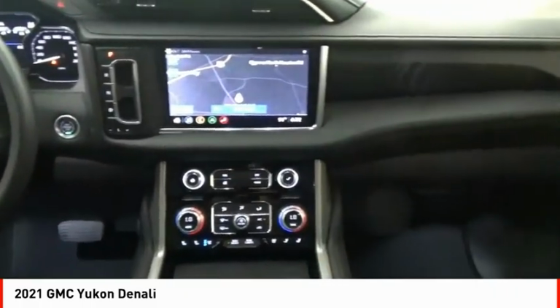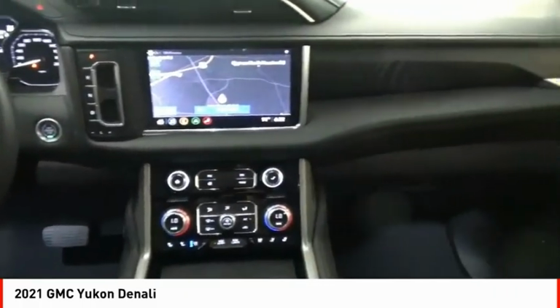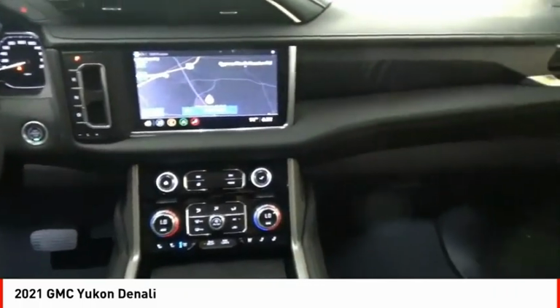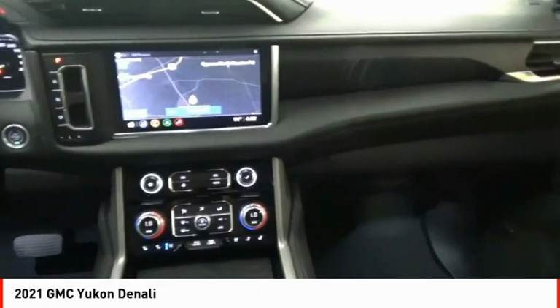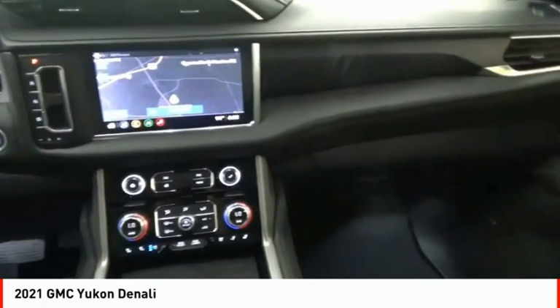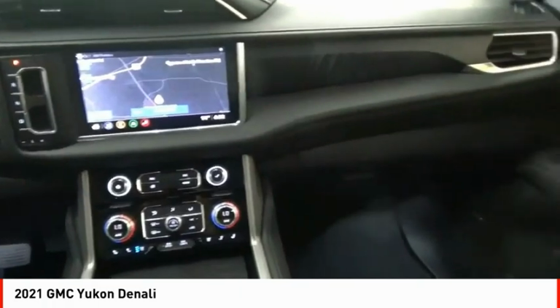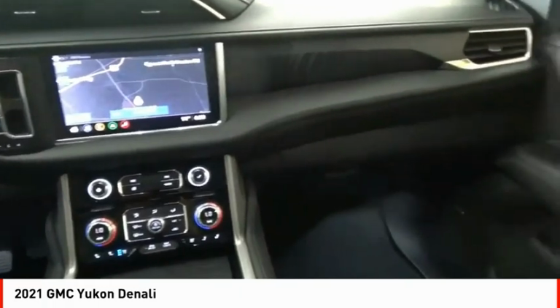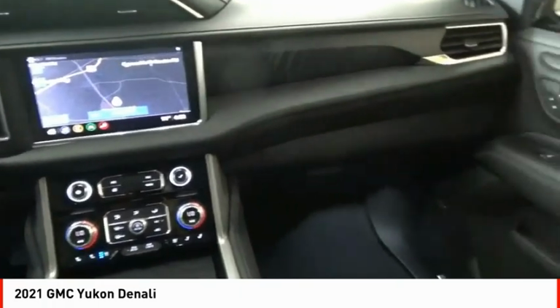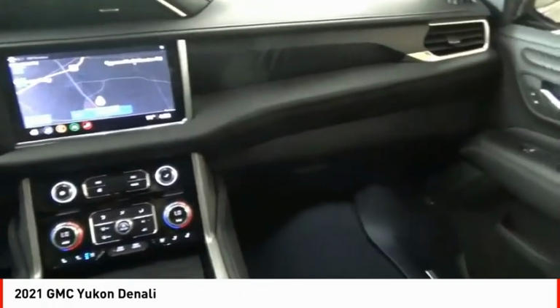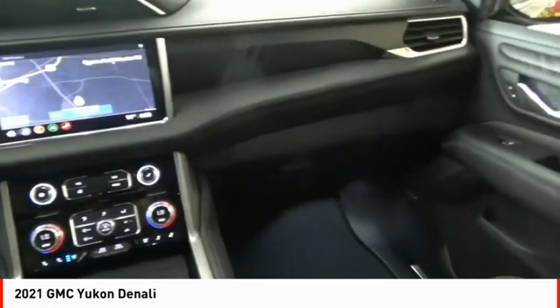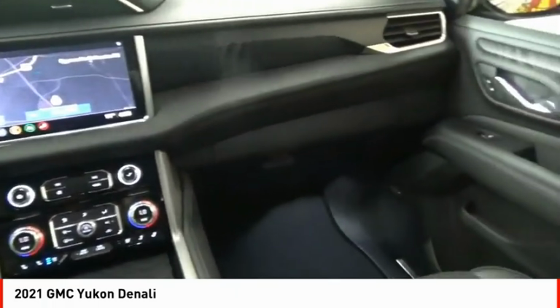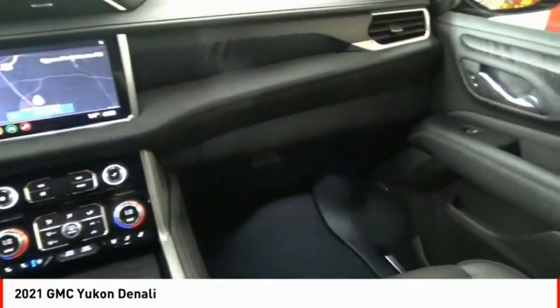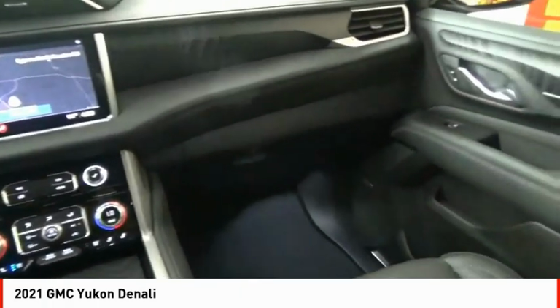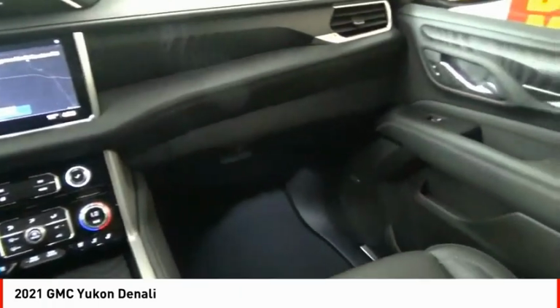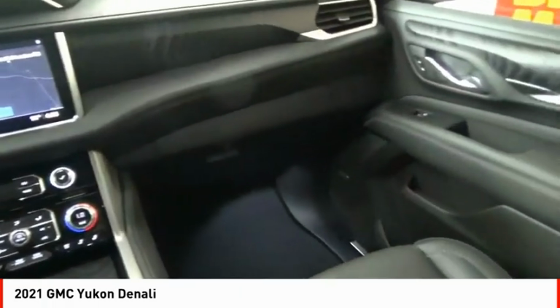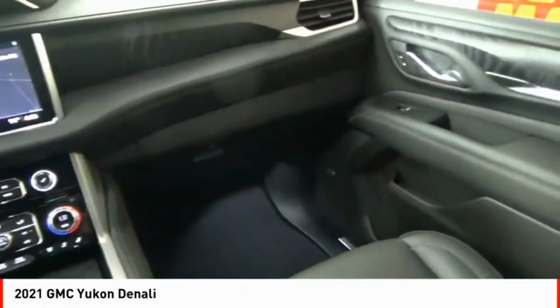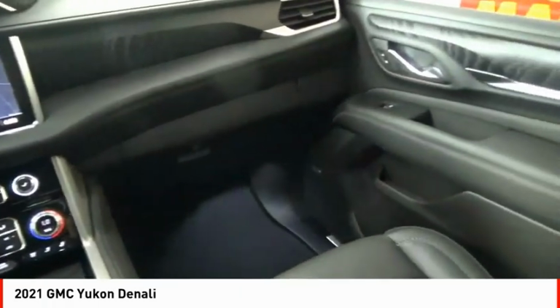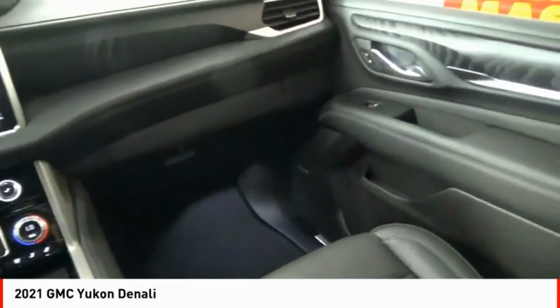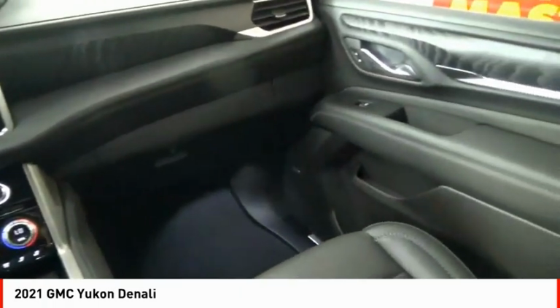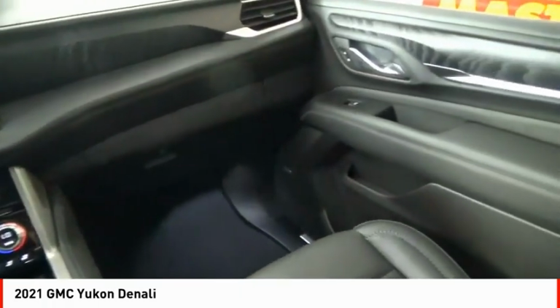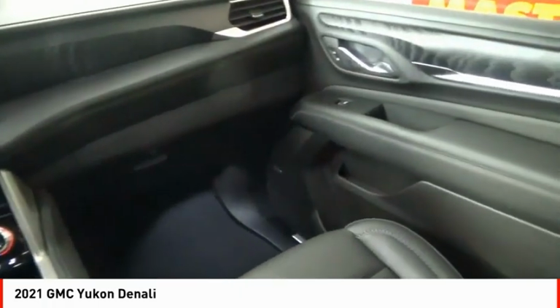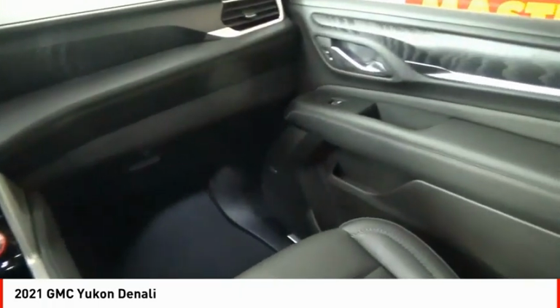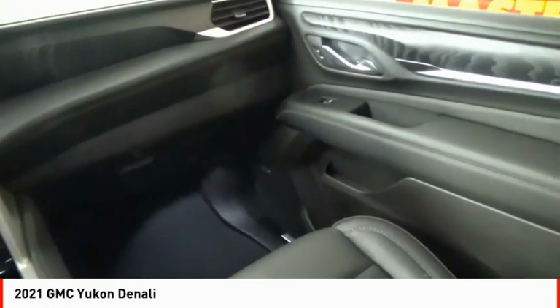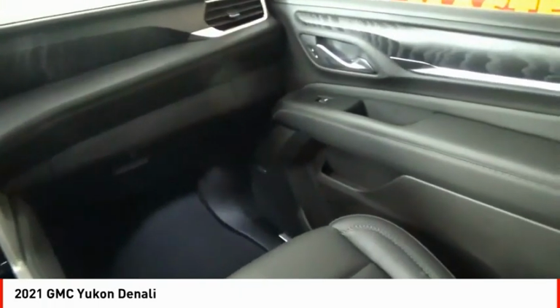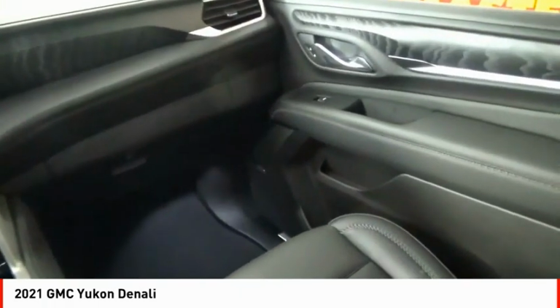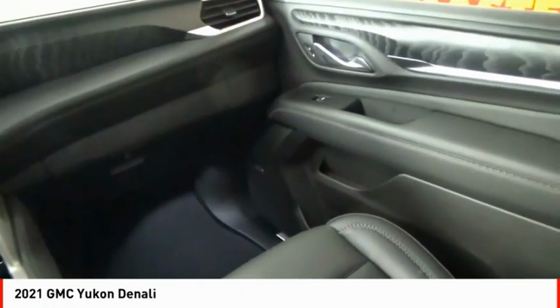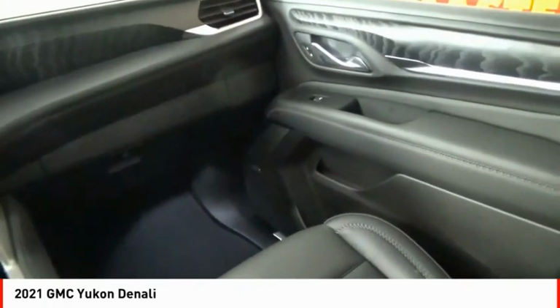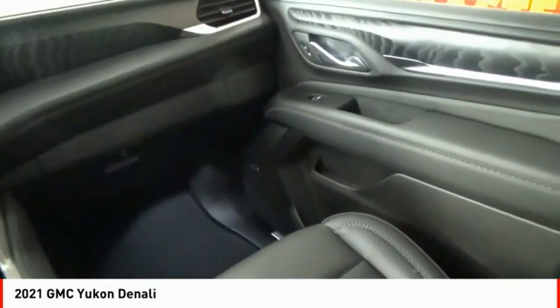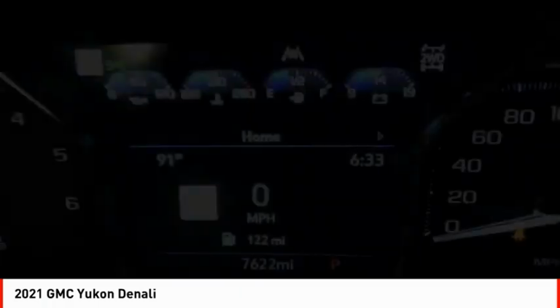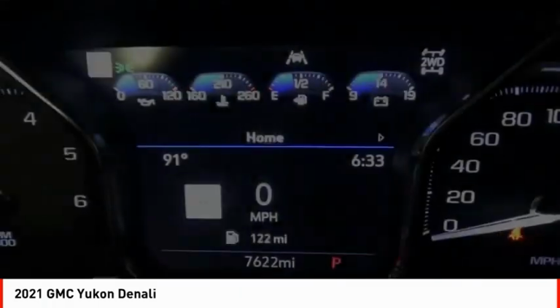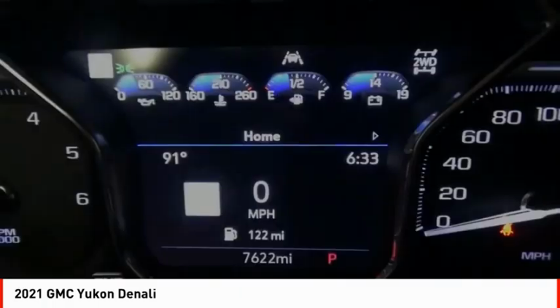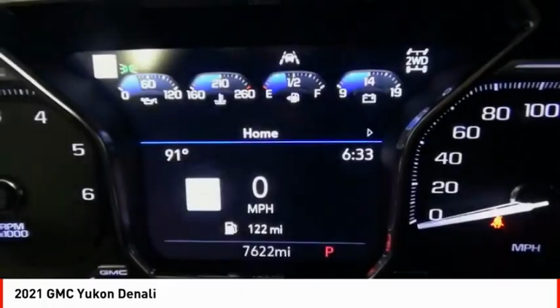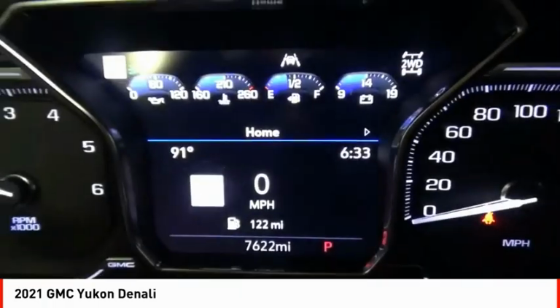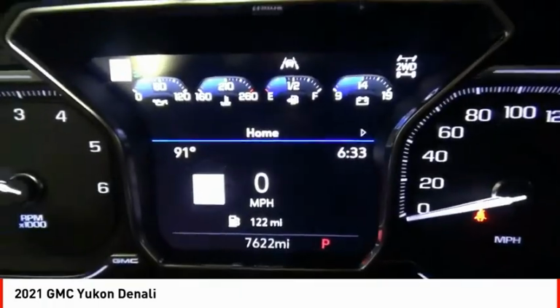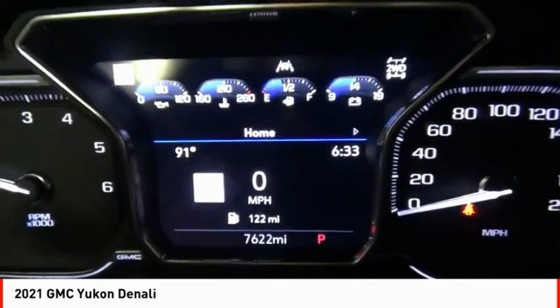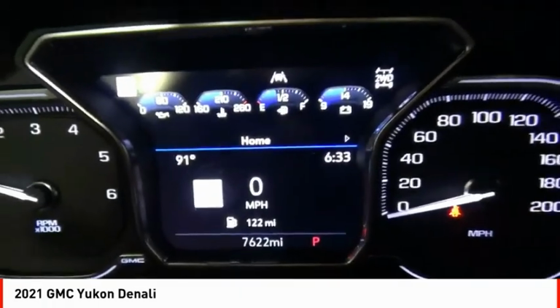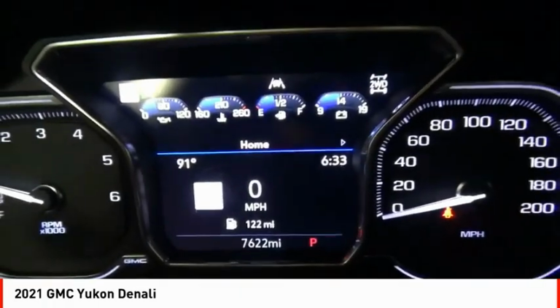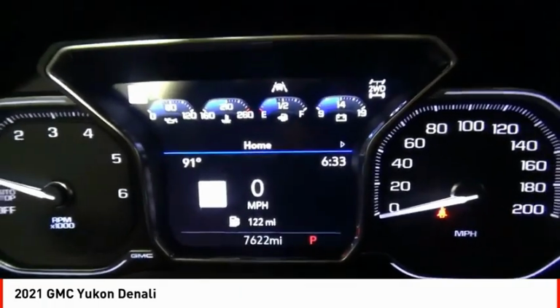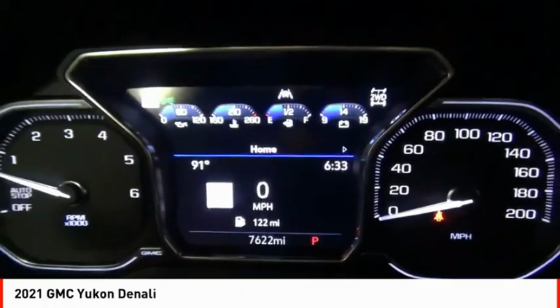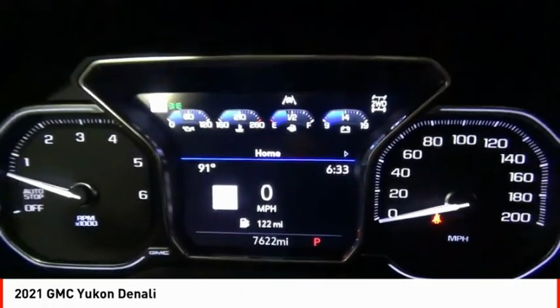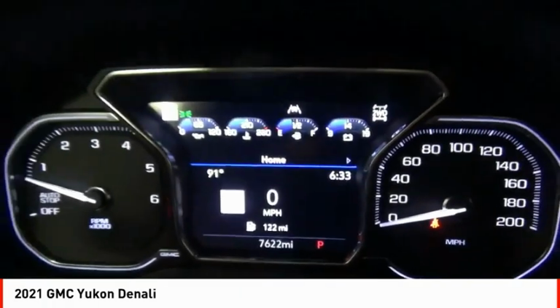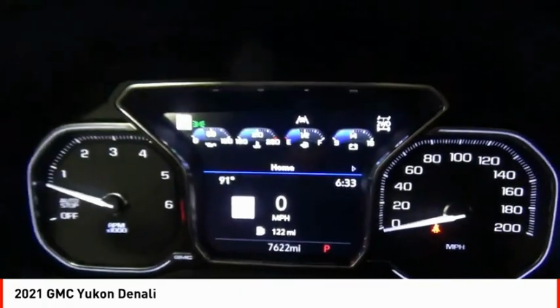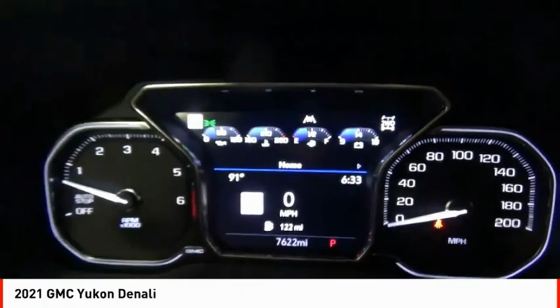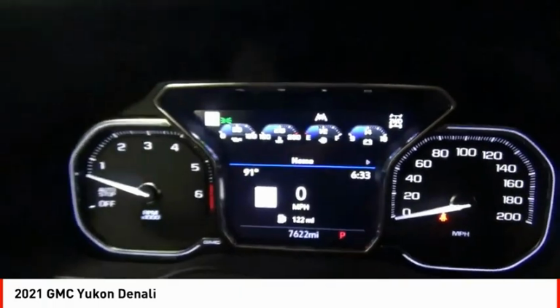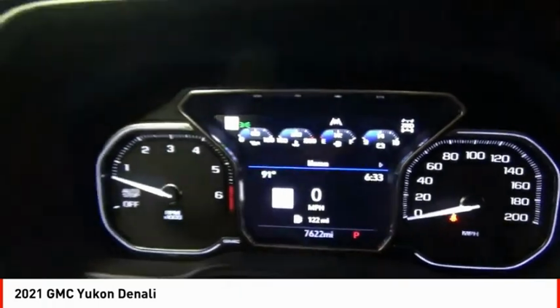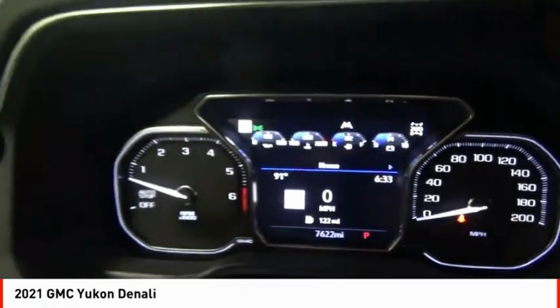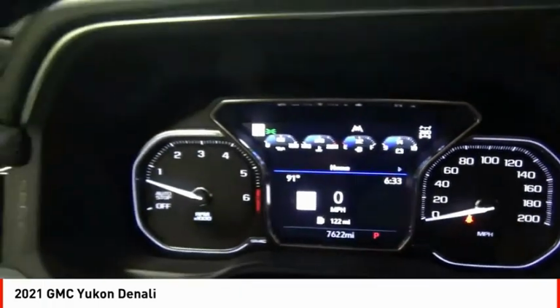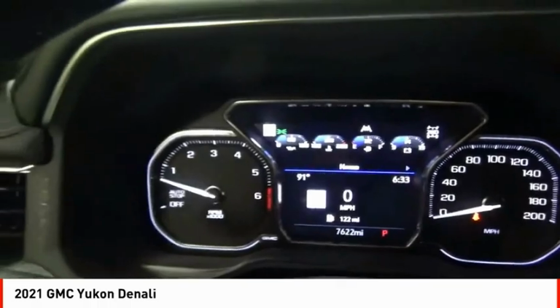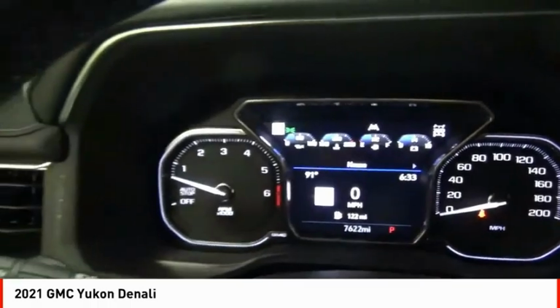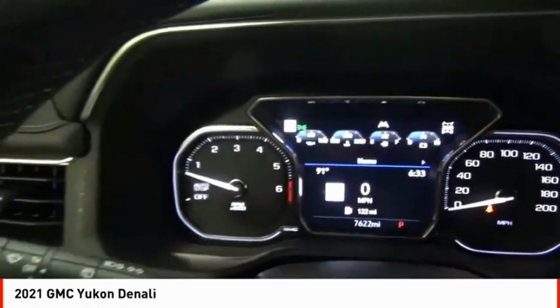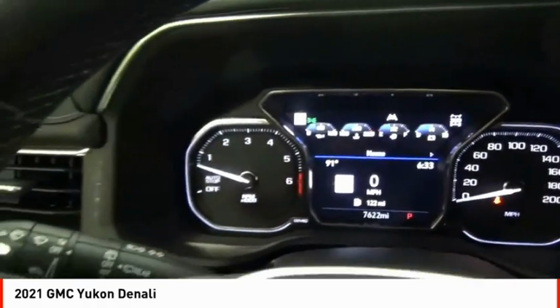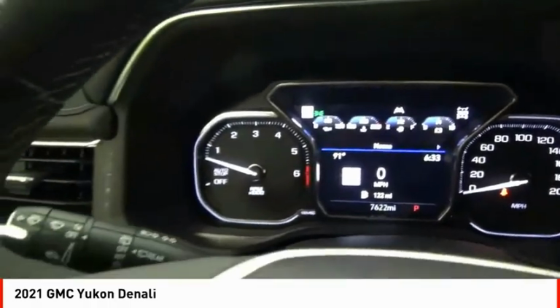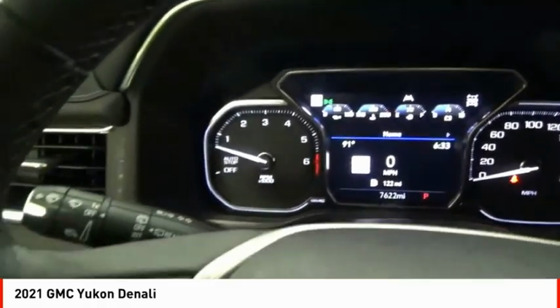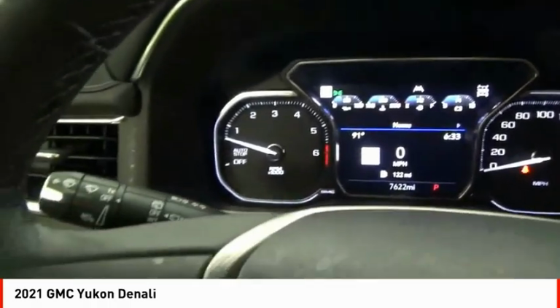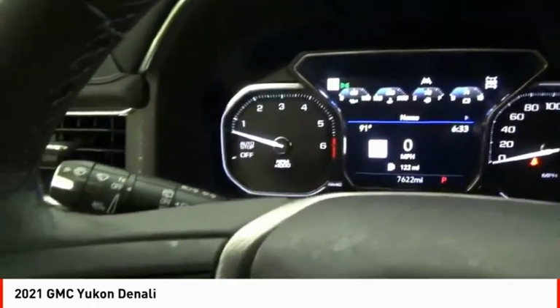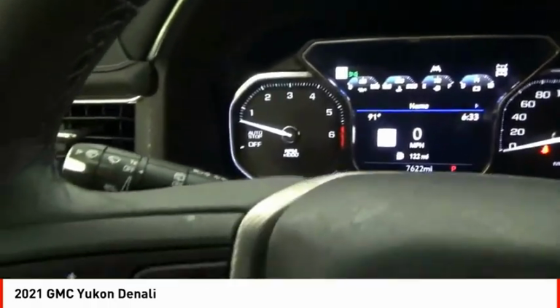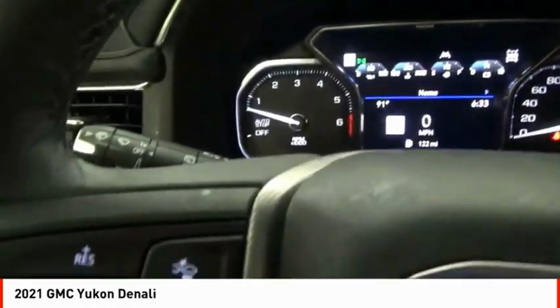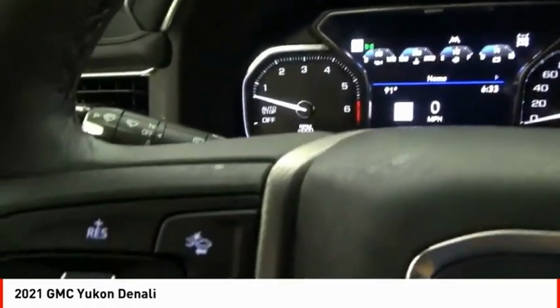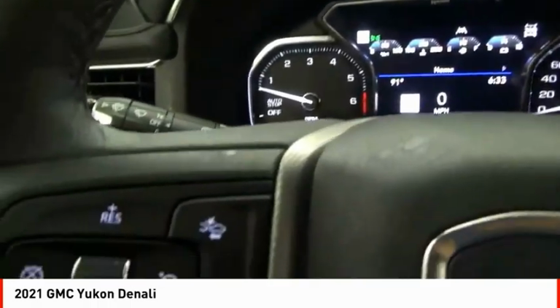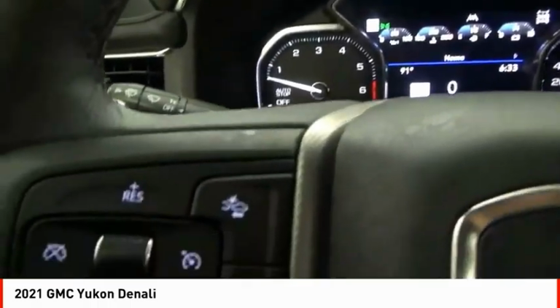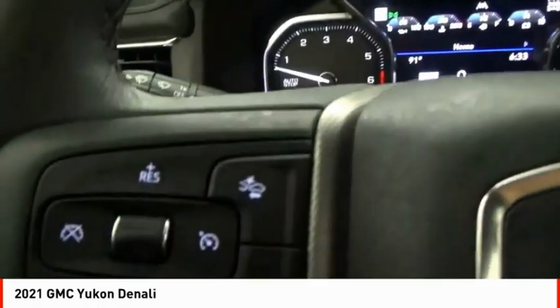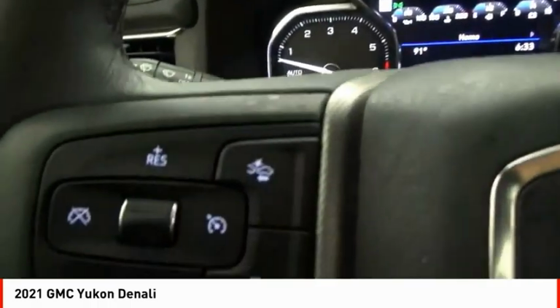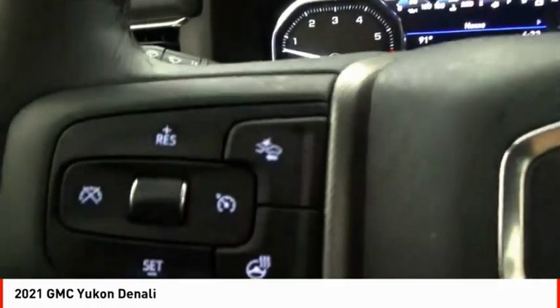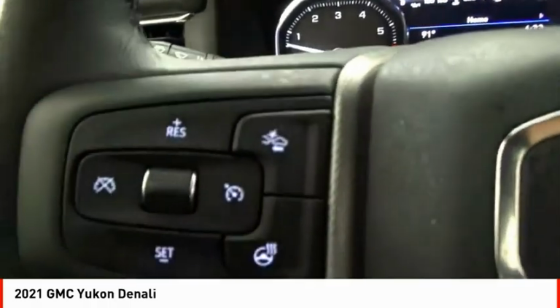Traction control, stability control, front suspension type strut, roll stability control, and auxiliary transmission fluid cooler.